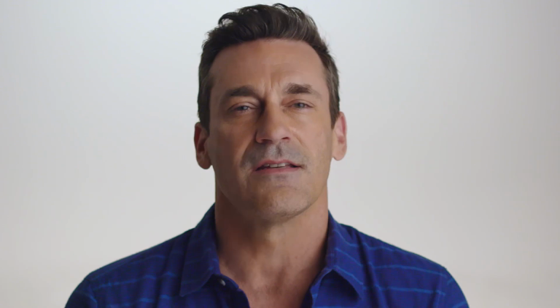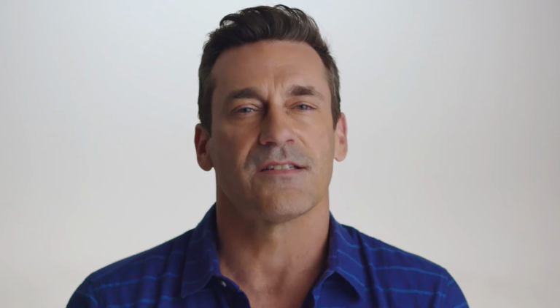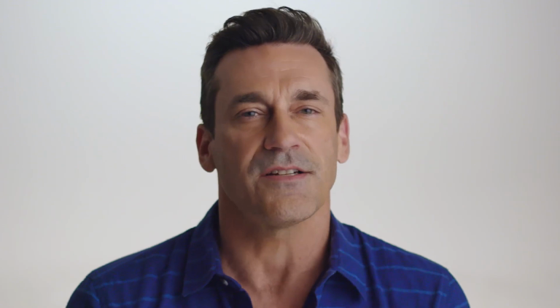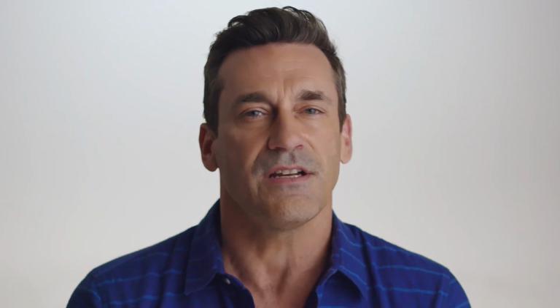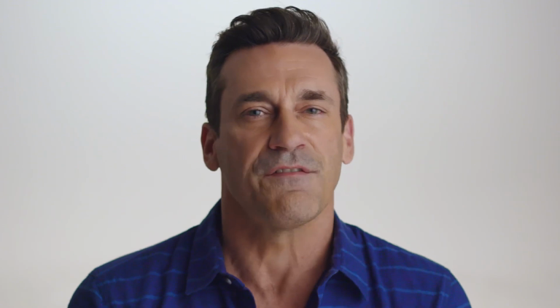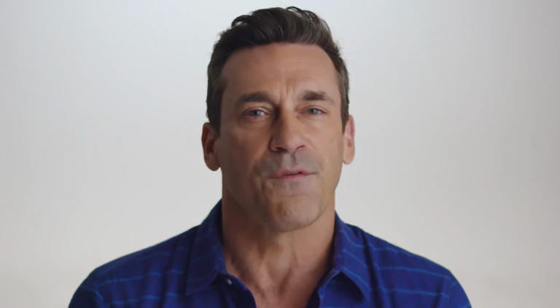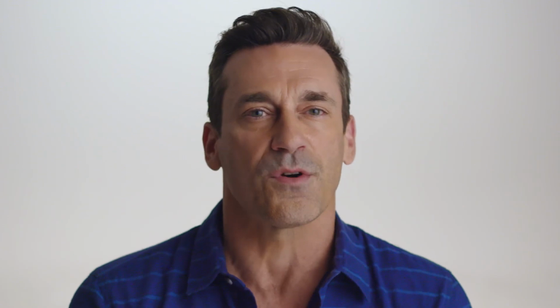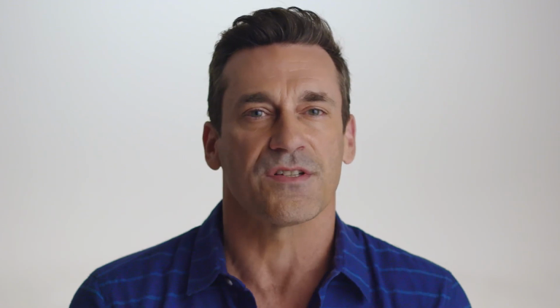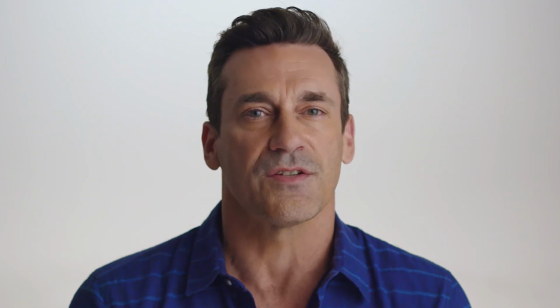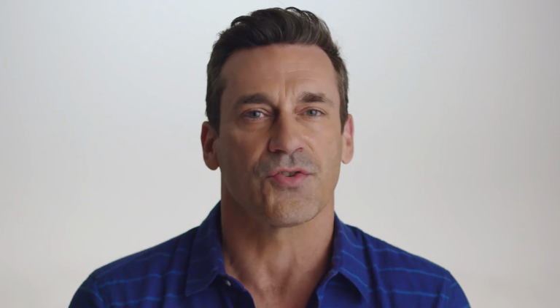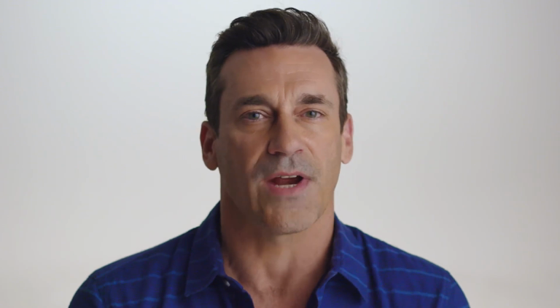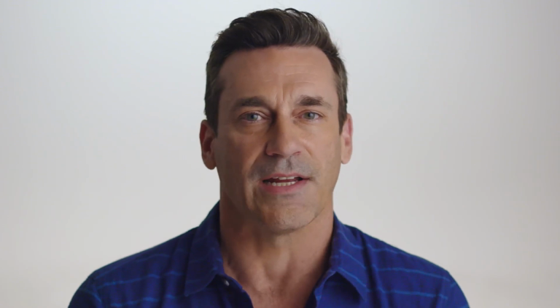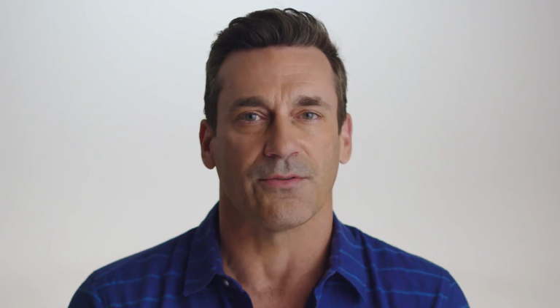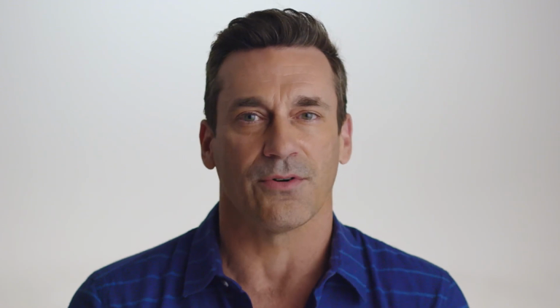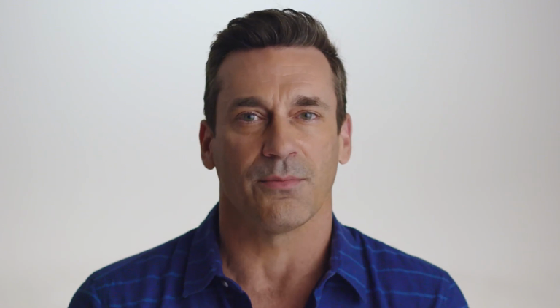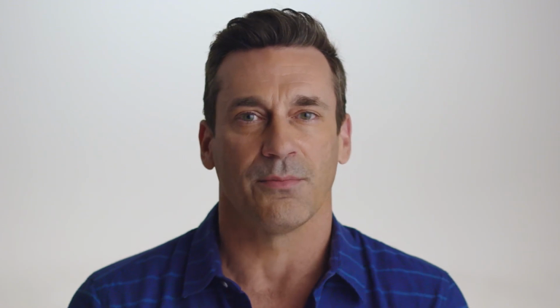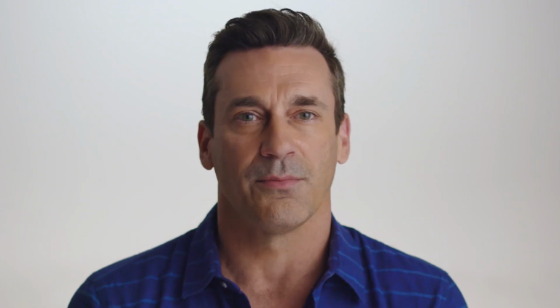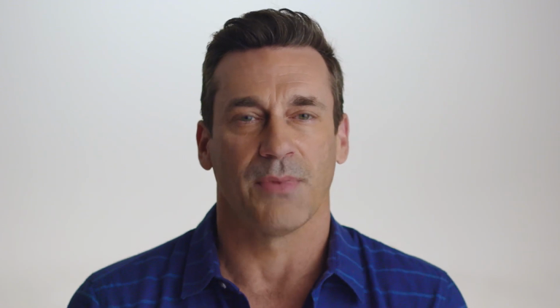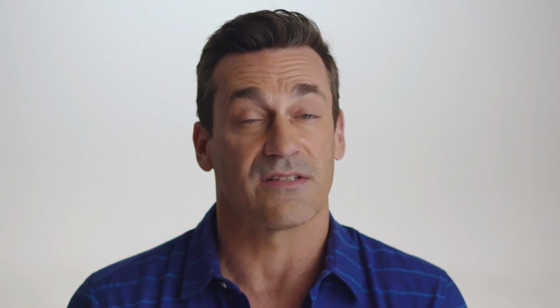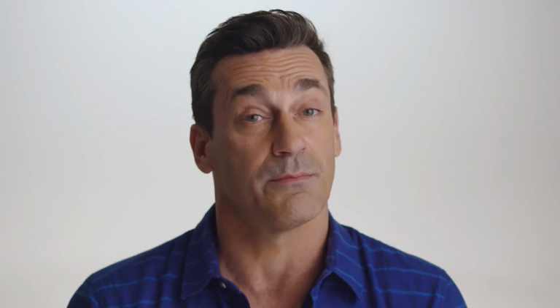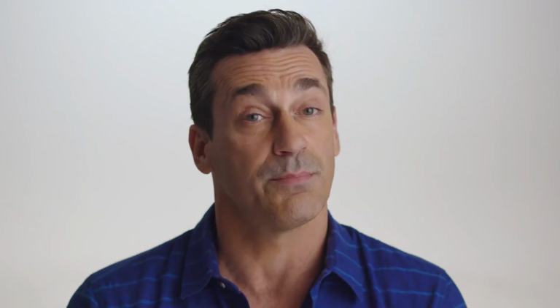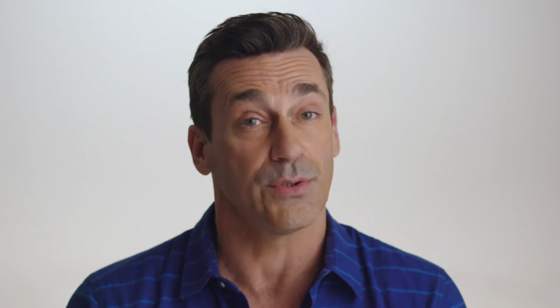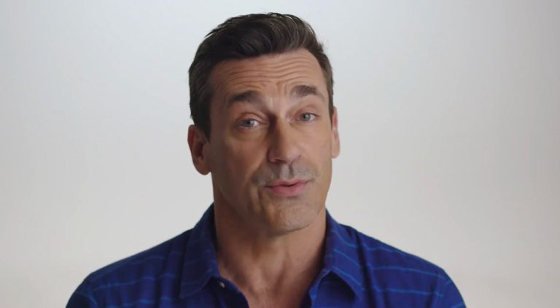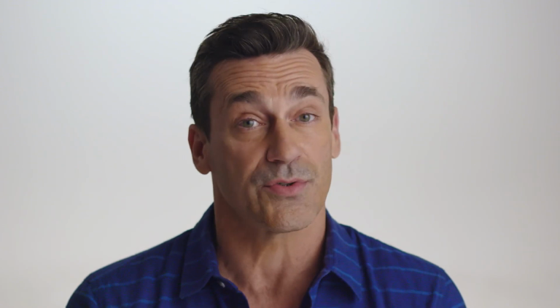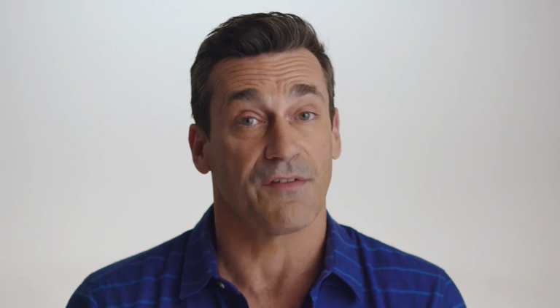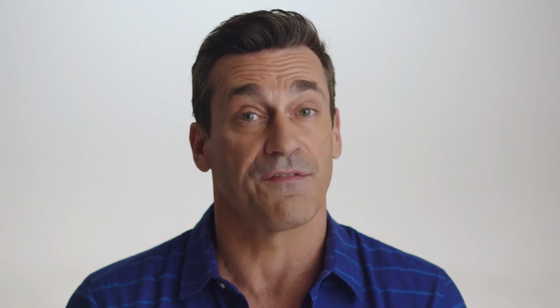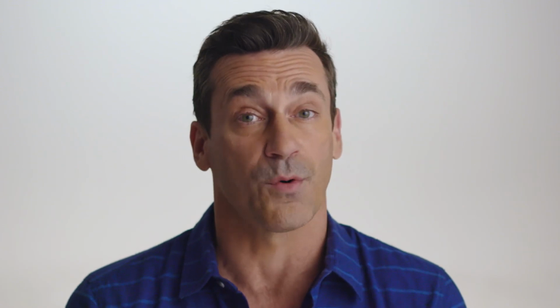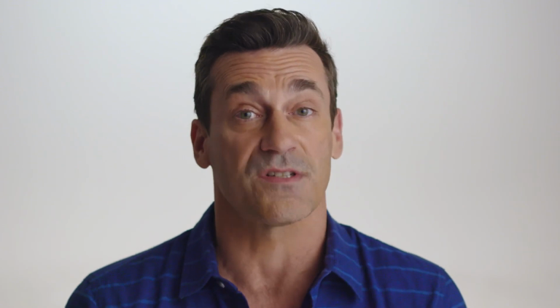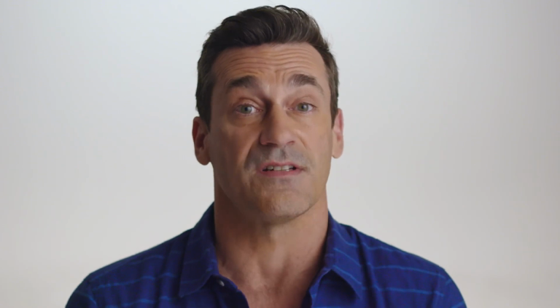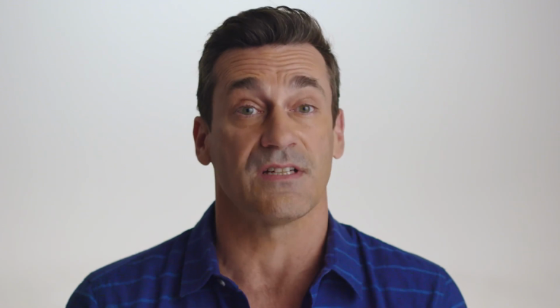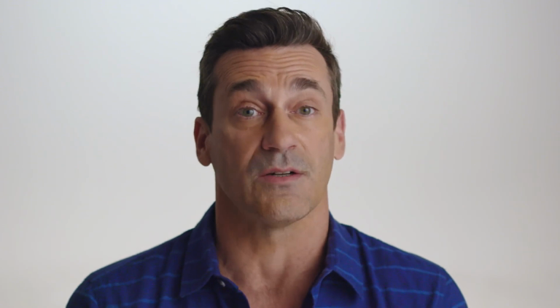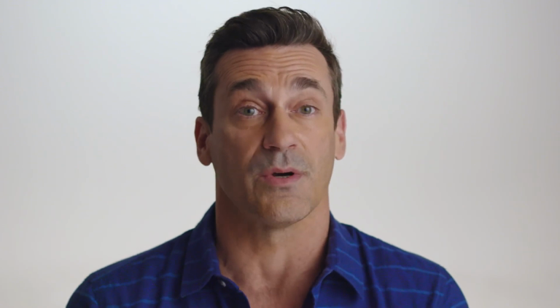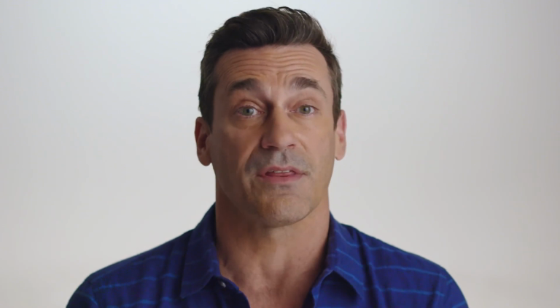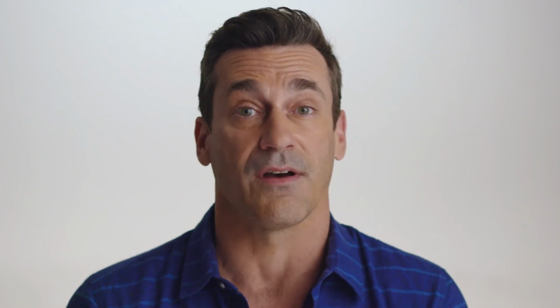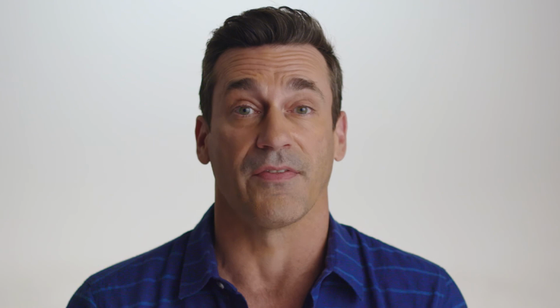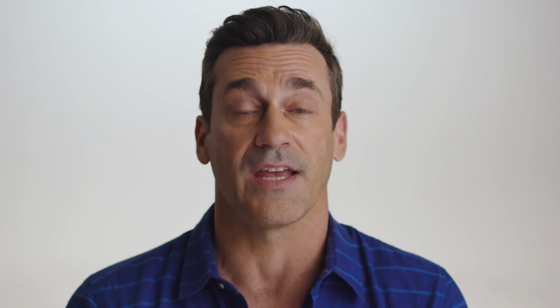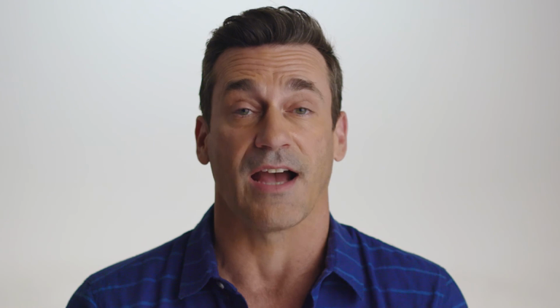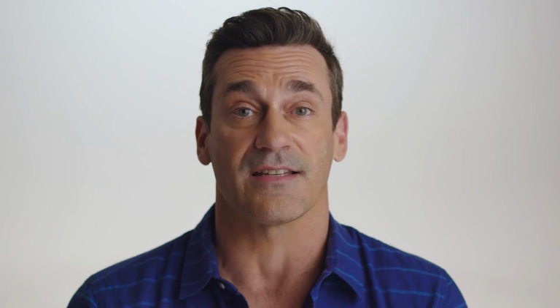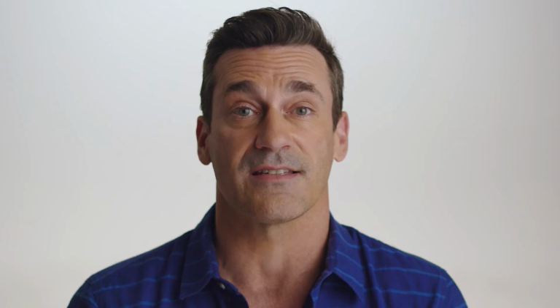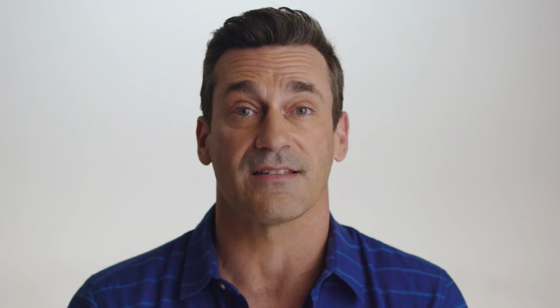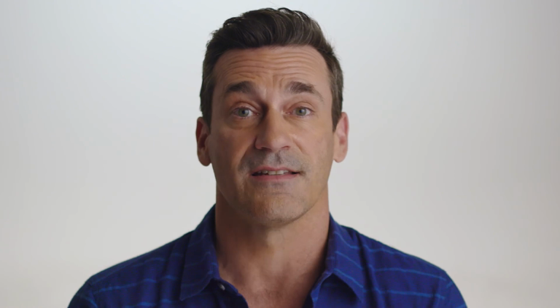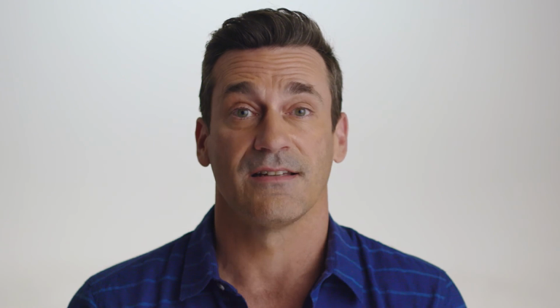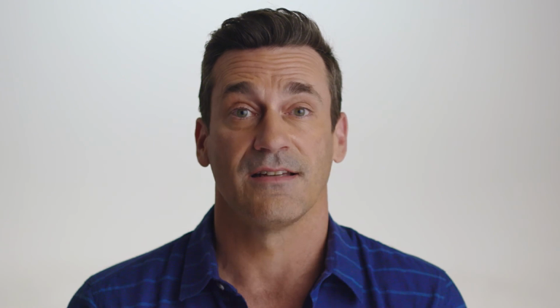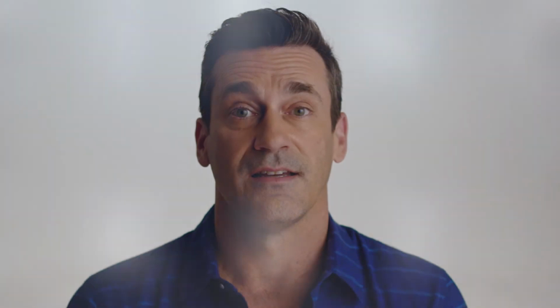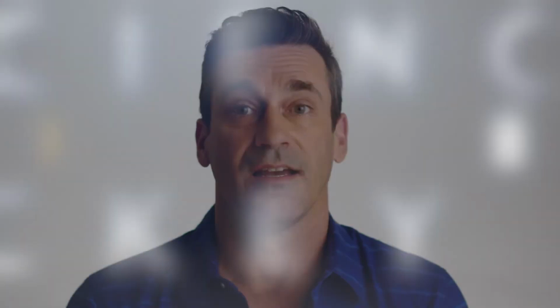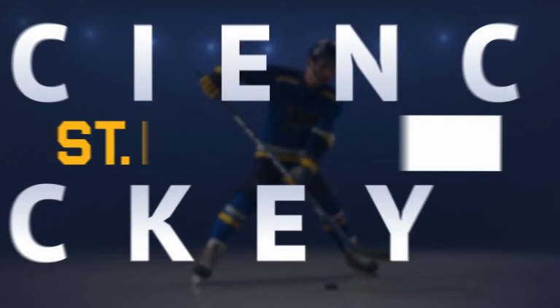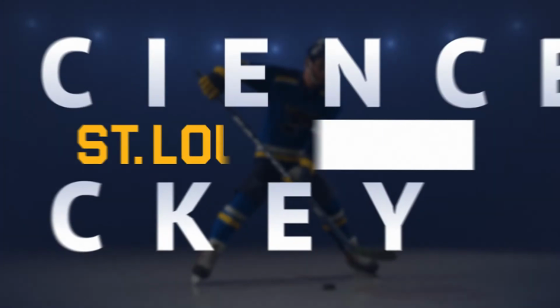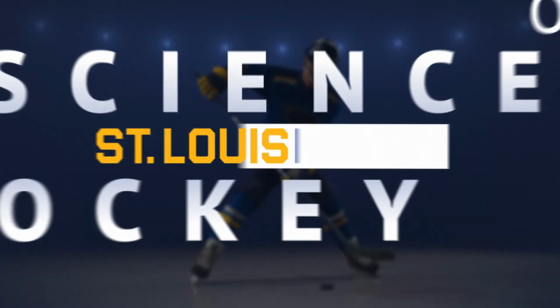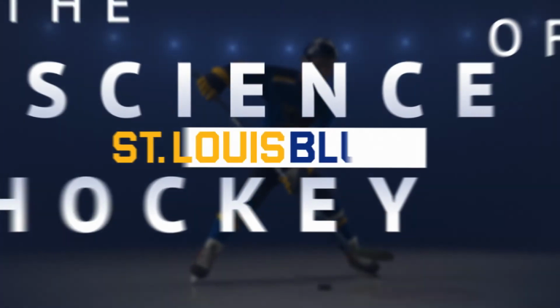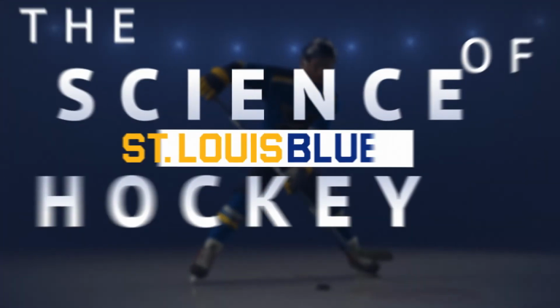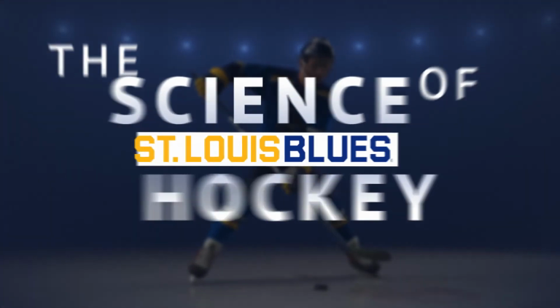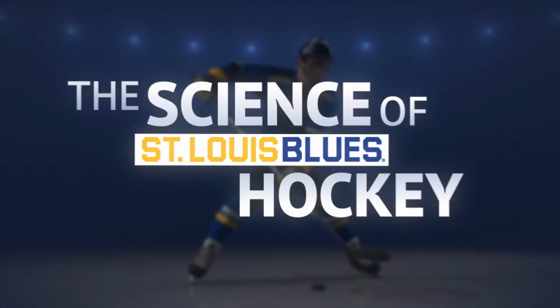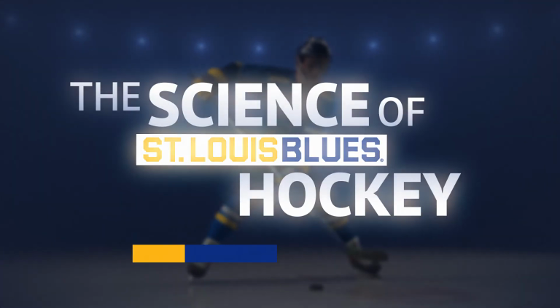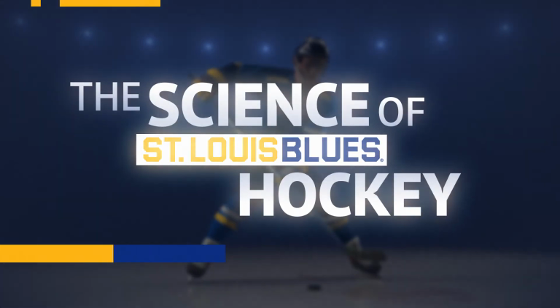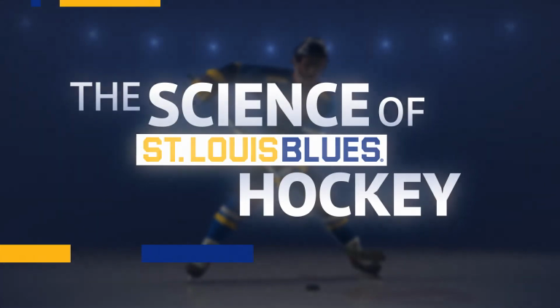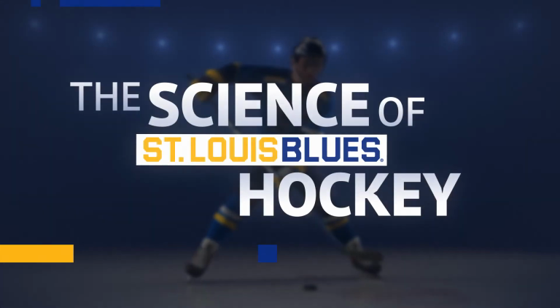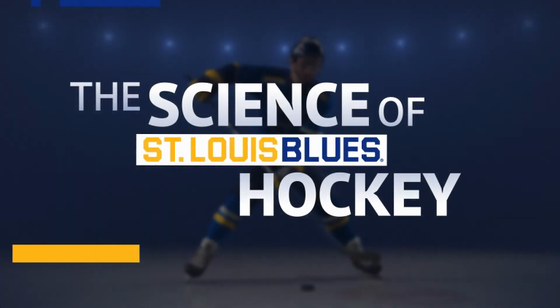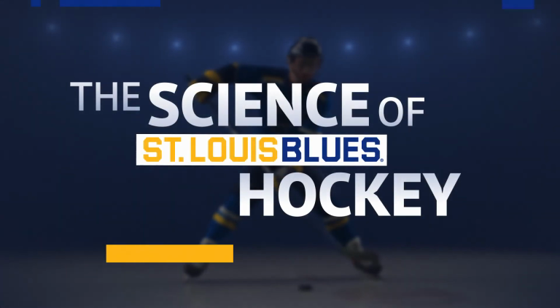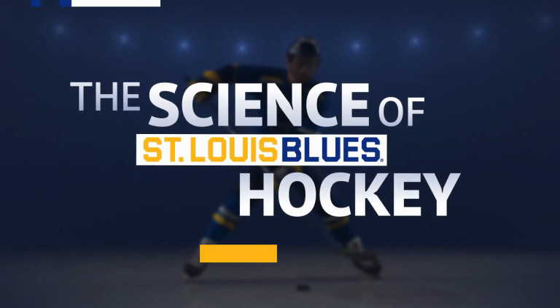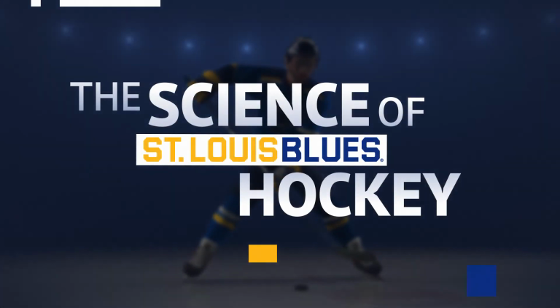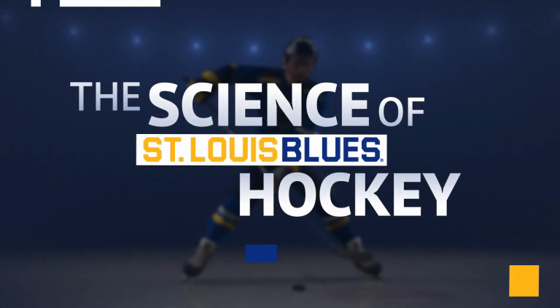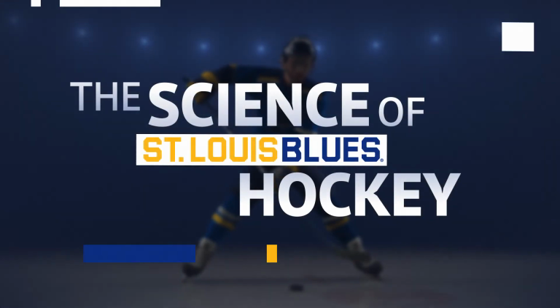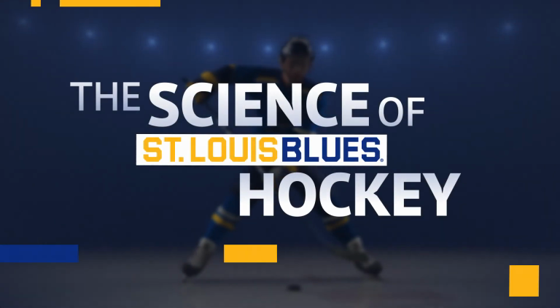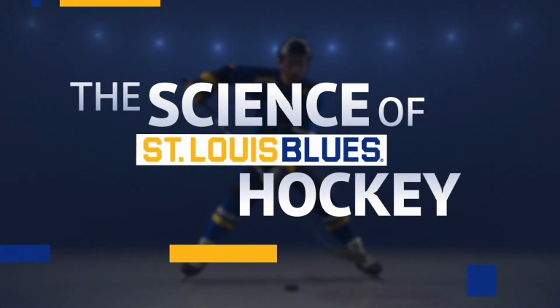Studying force in the training room makes the Blues a force to deal with on the ice. And that's the science of St. Louis Blues hockey.